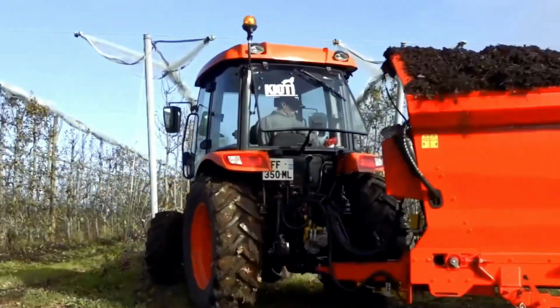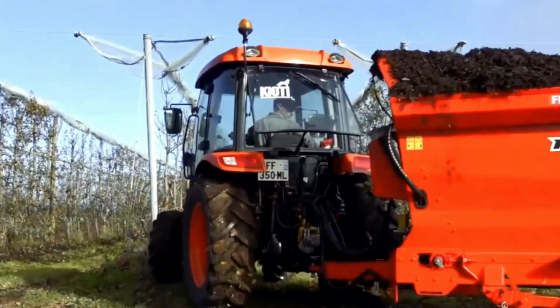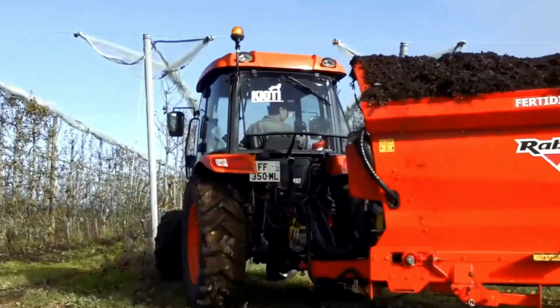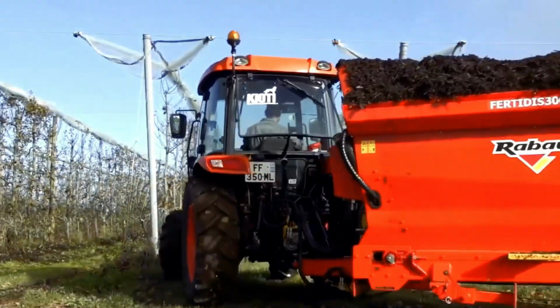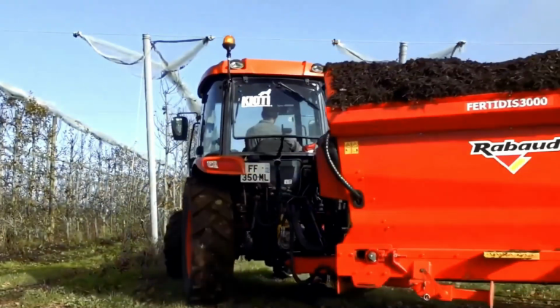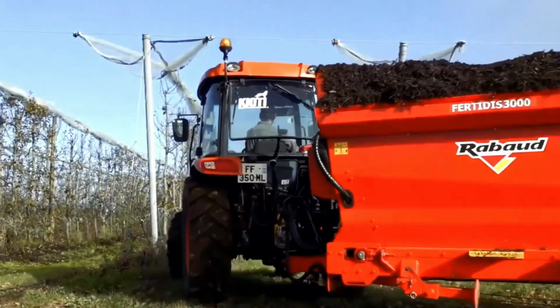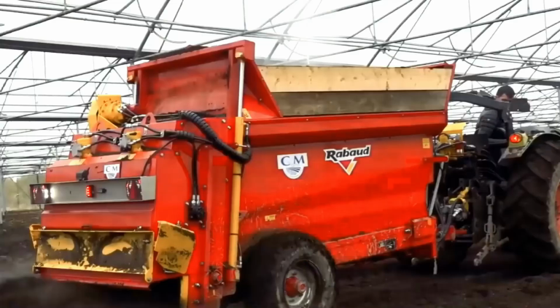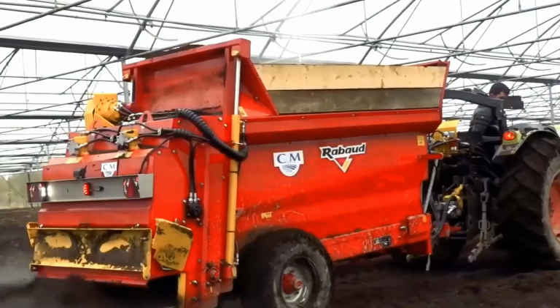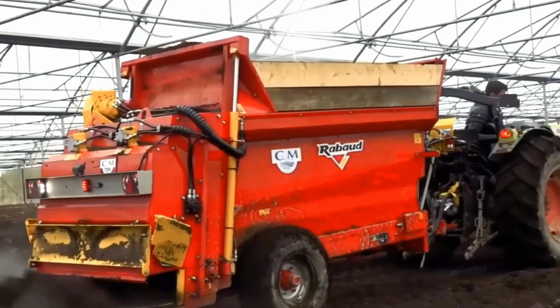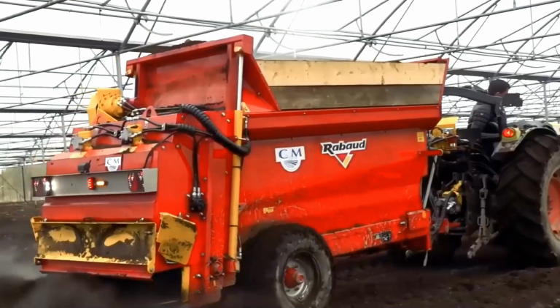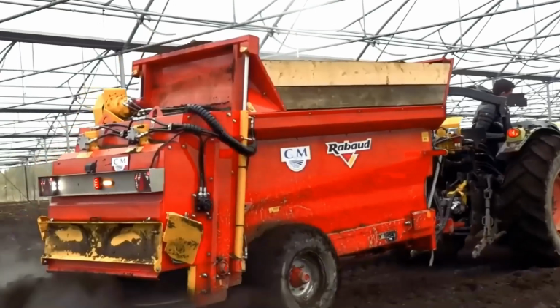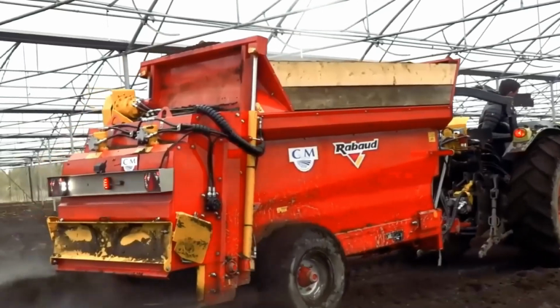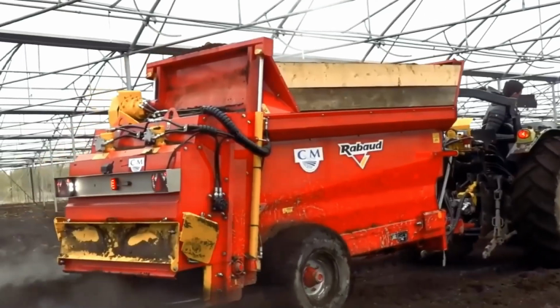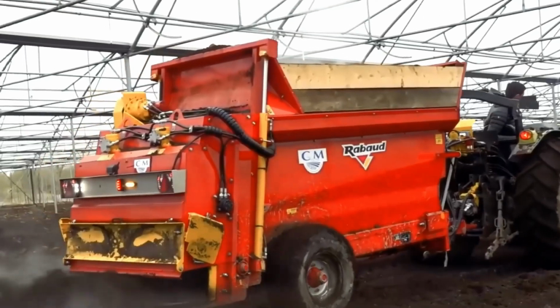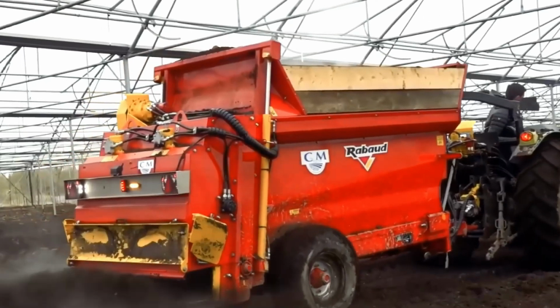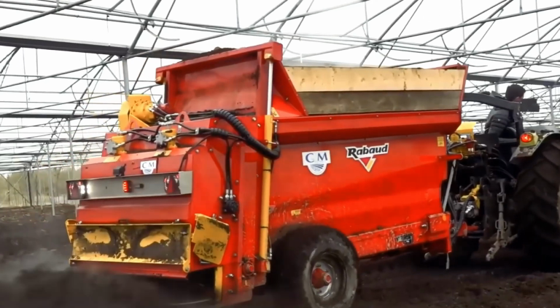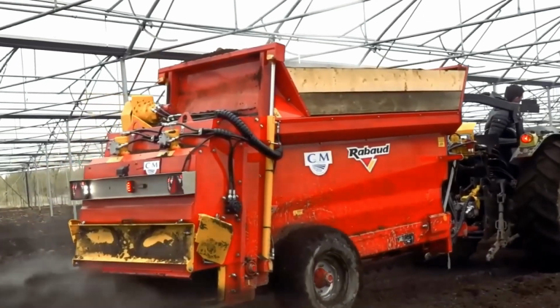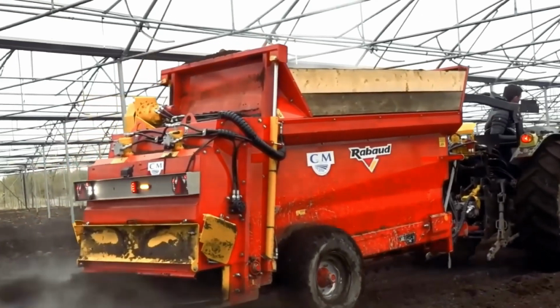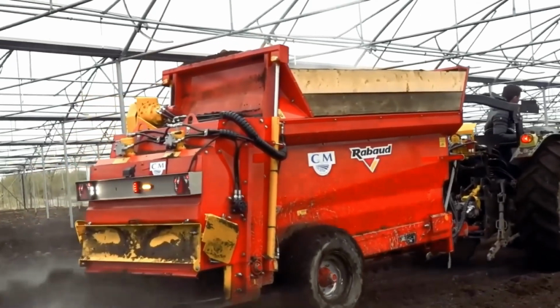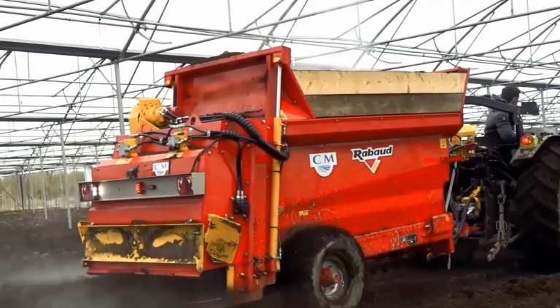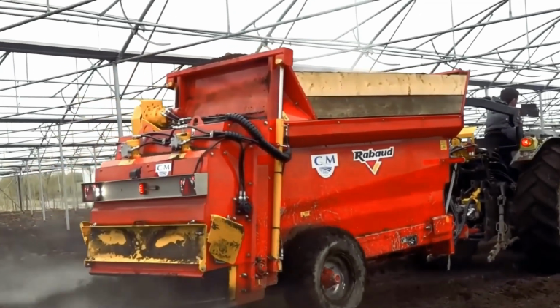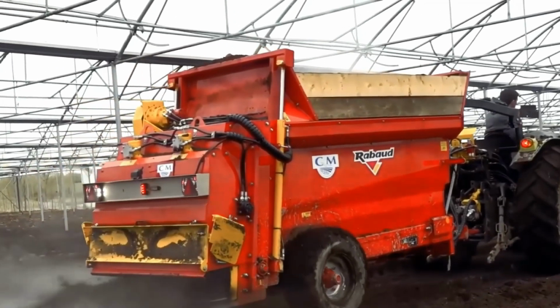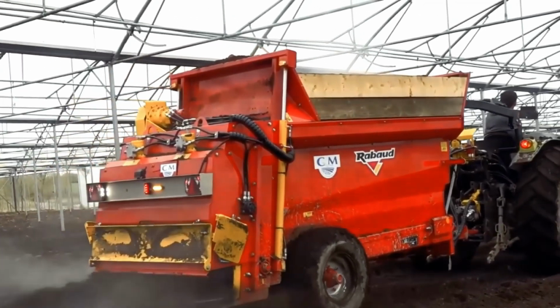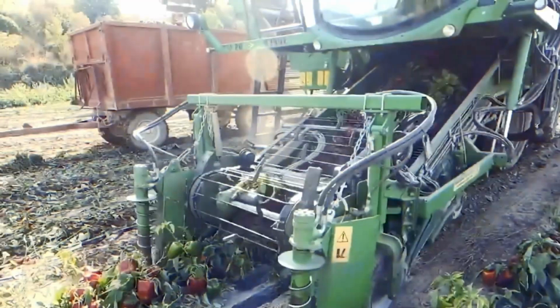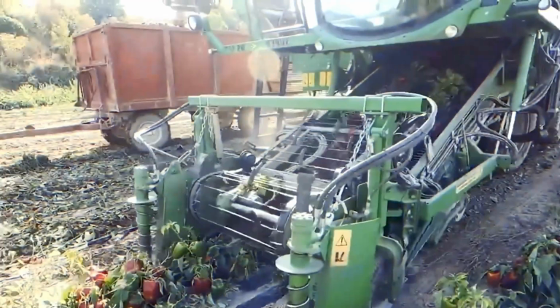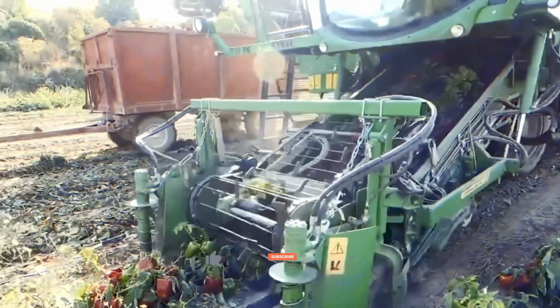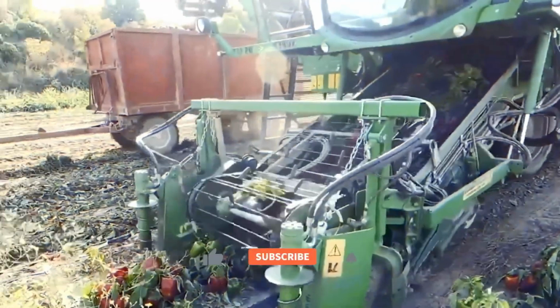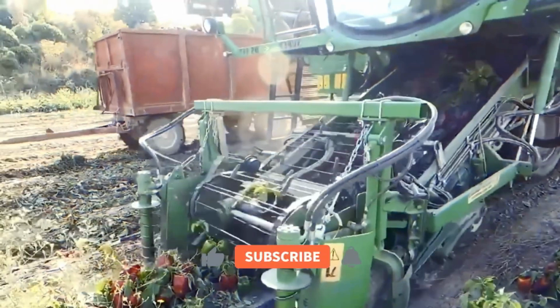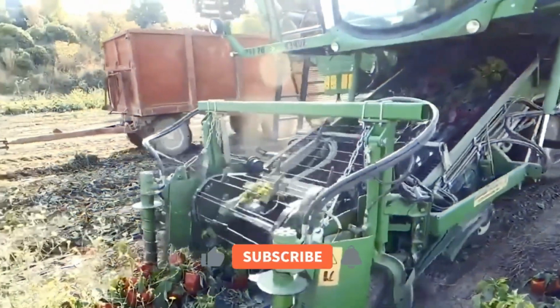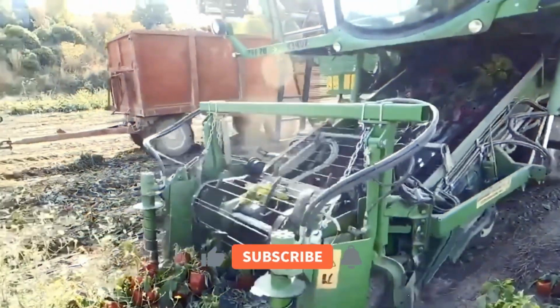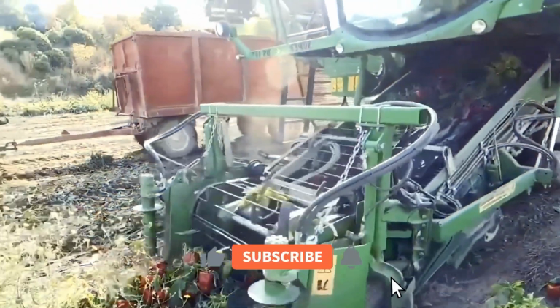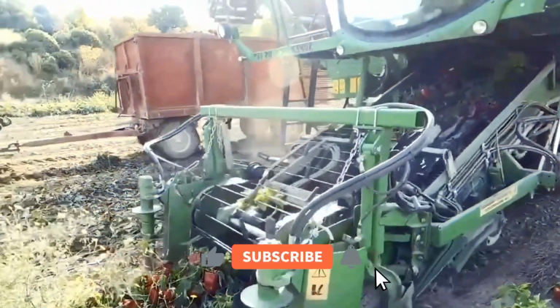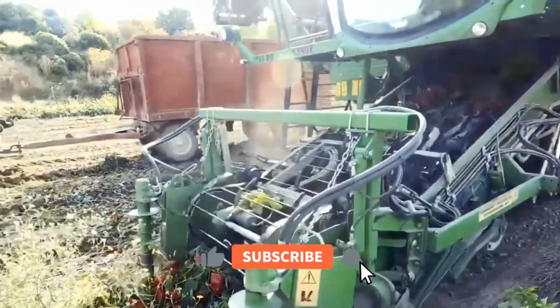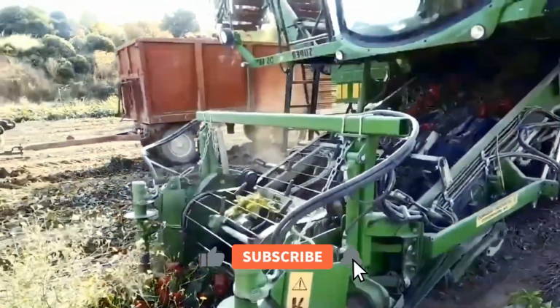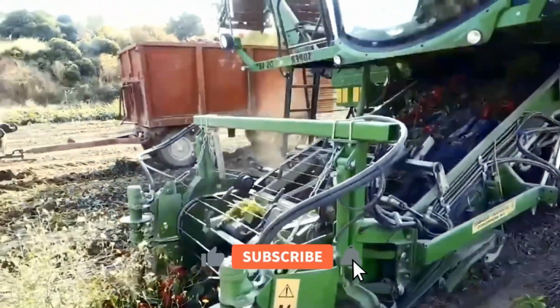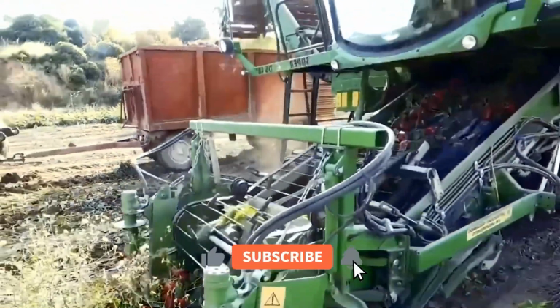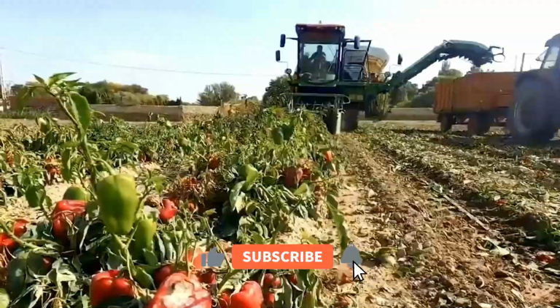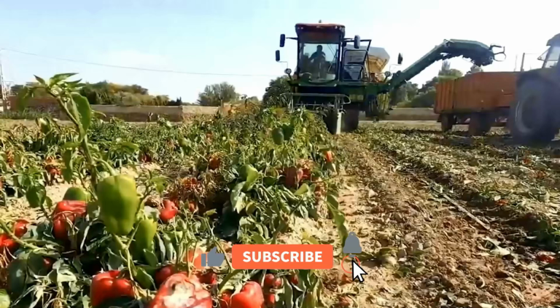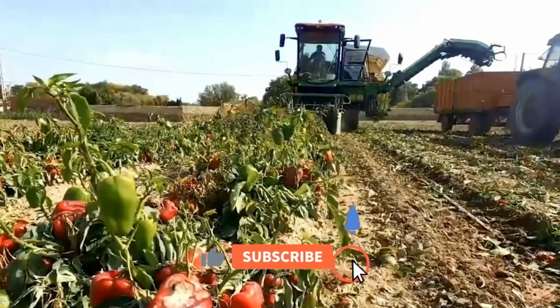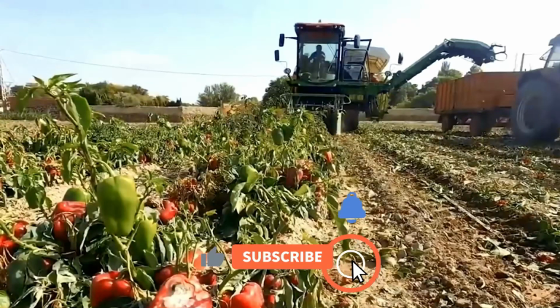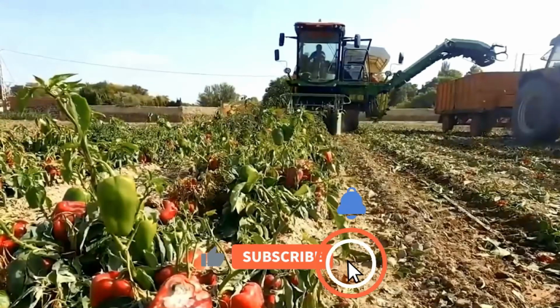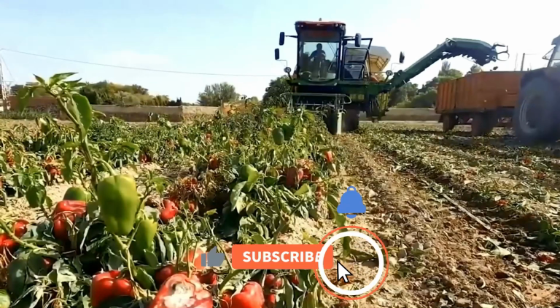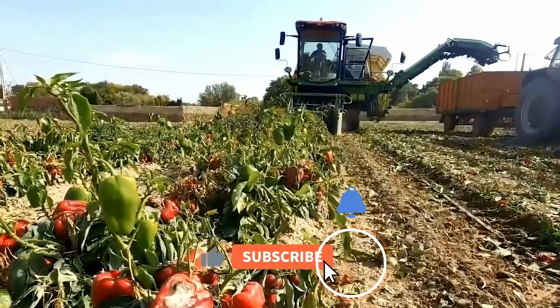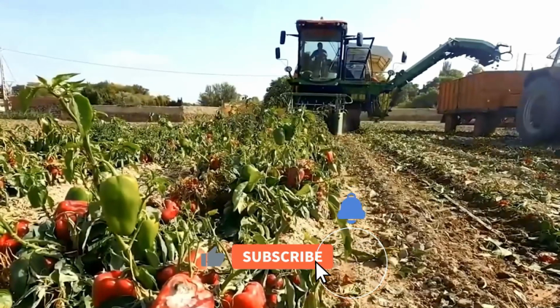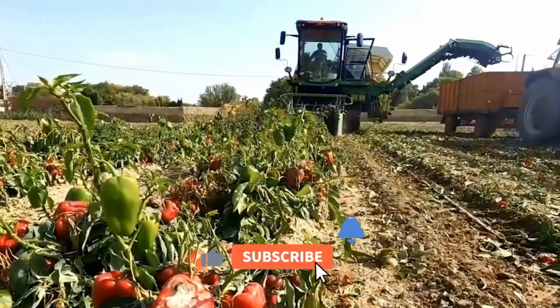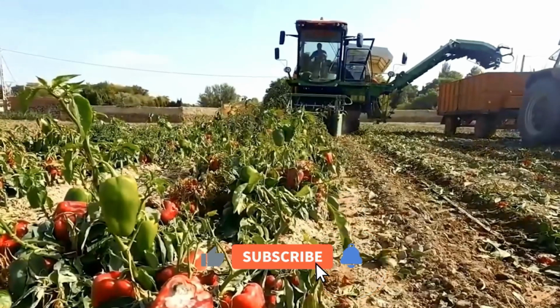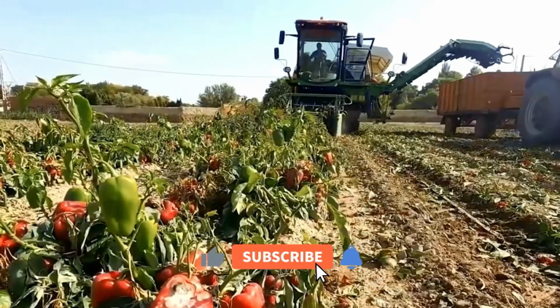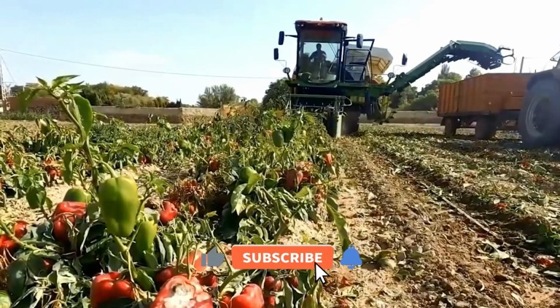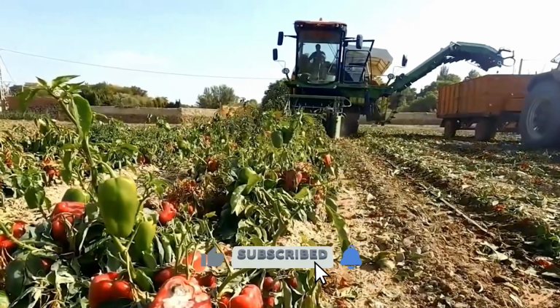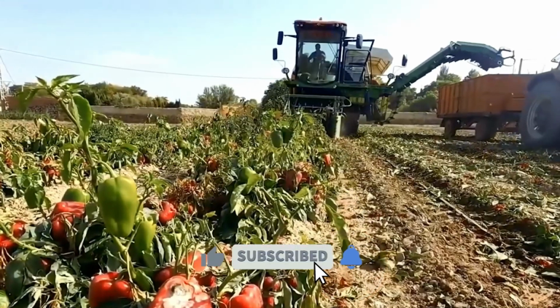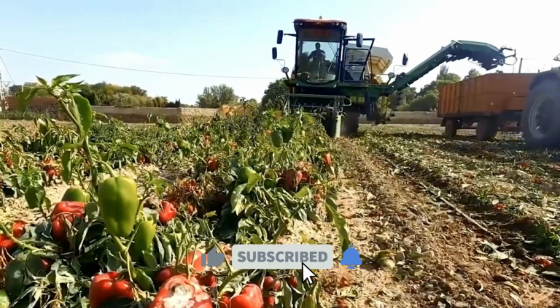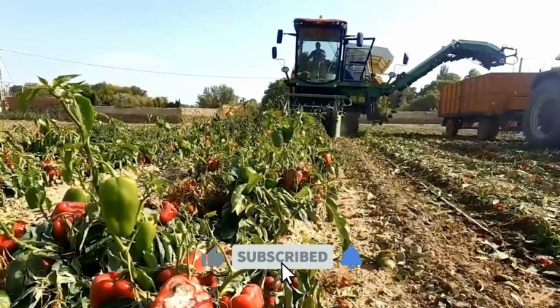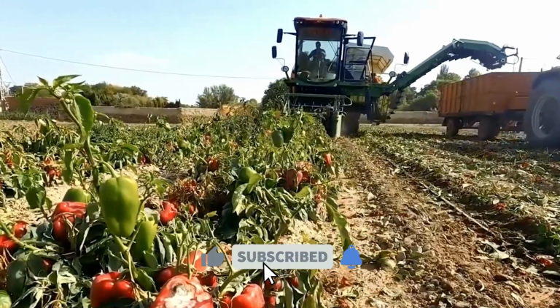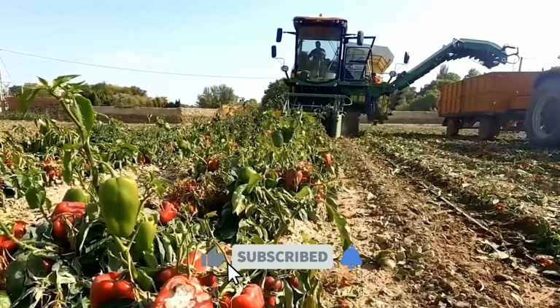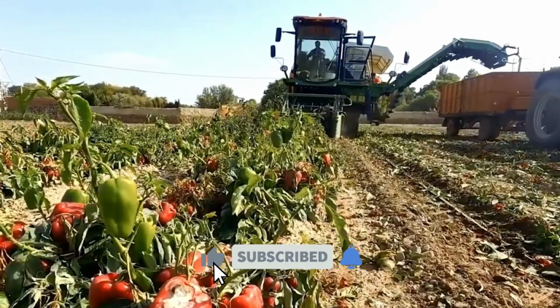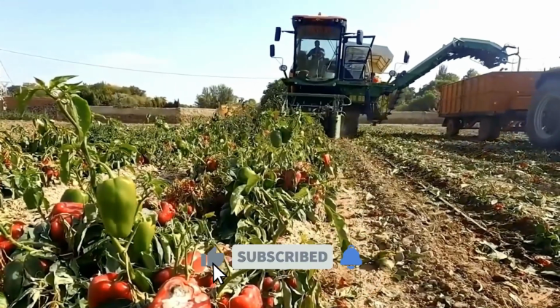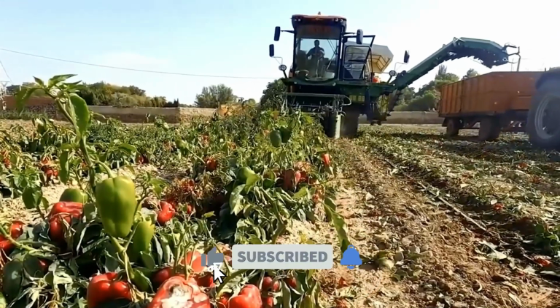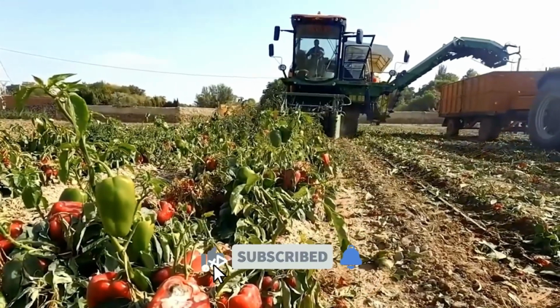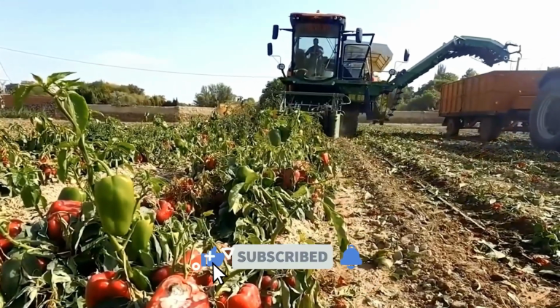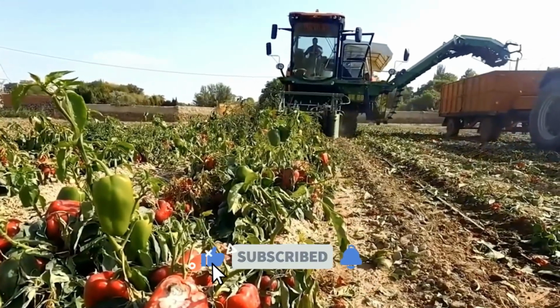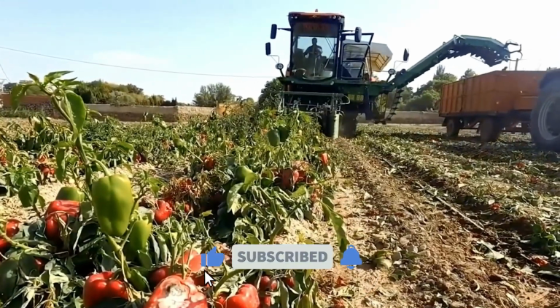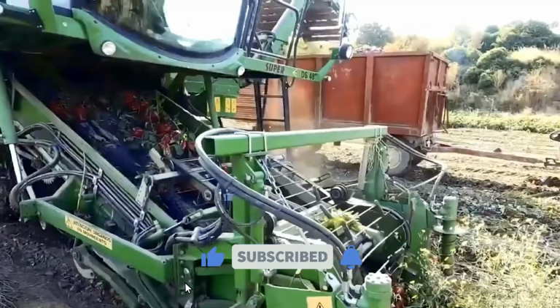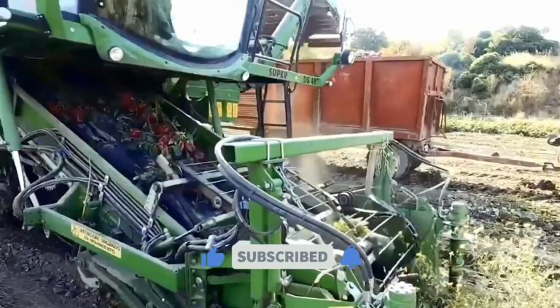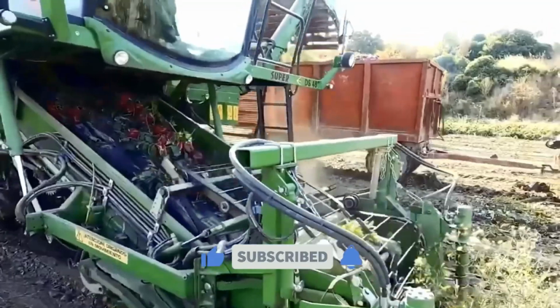That's all the amazing machines for today. Thank you for watching, and don't forget to subscribe and click the bell icon. See you next time!